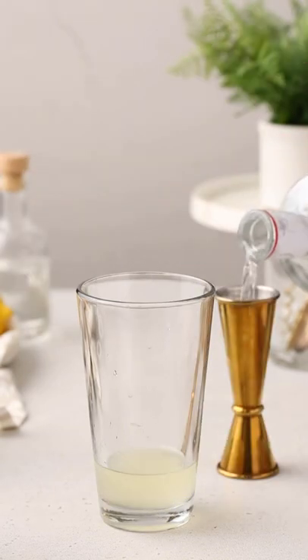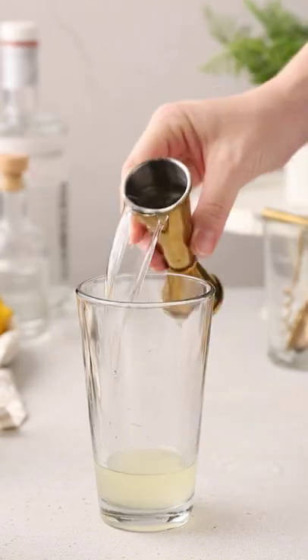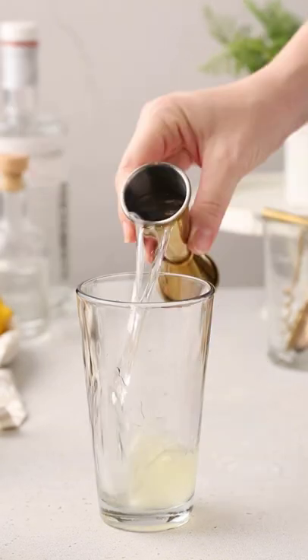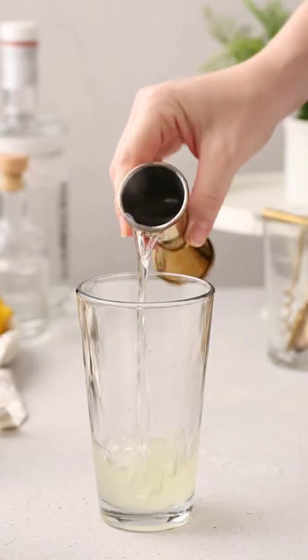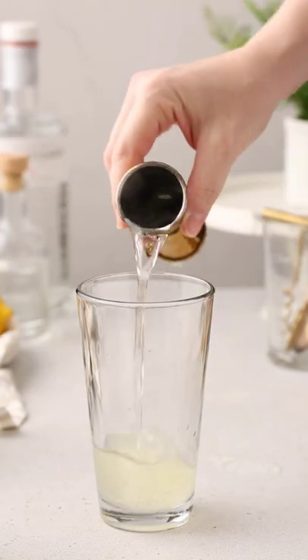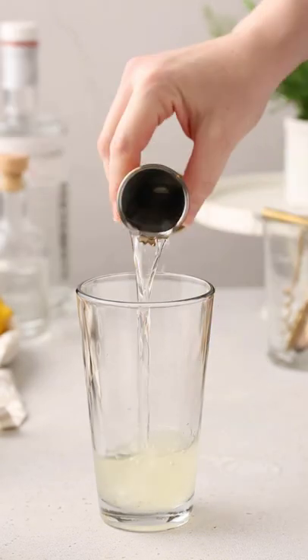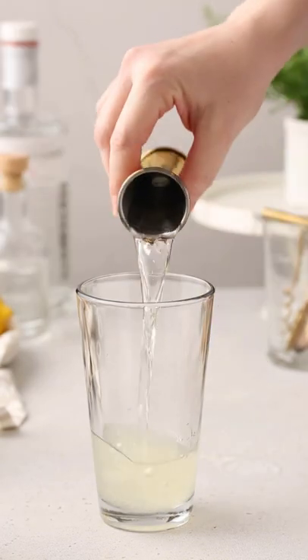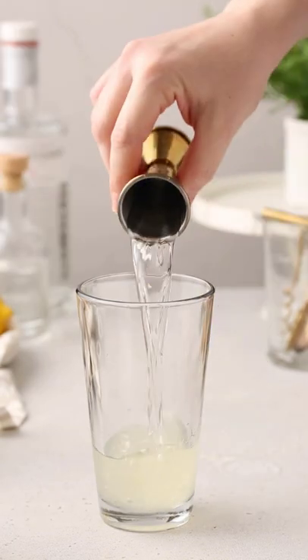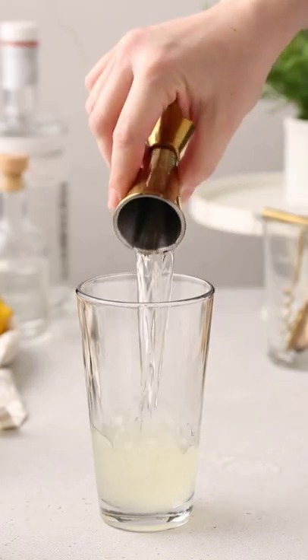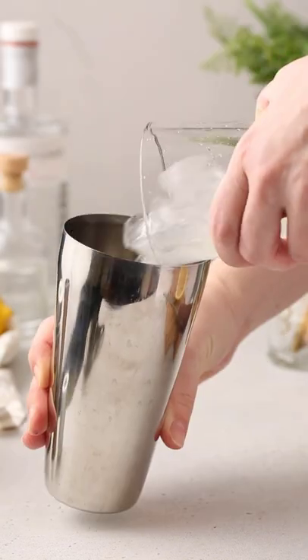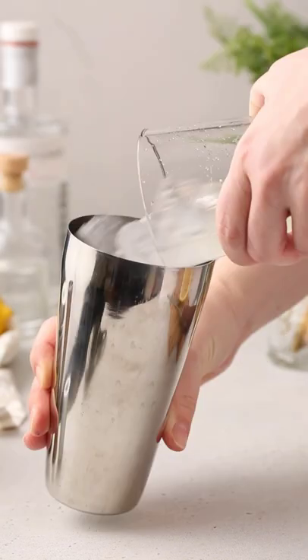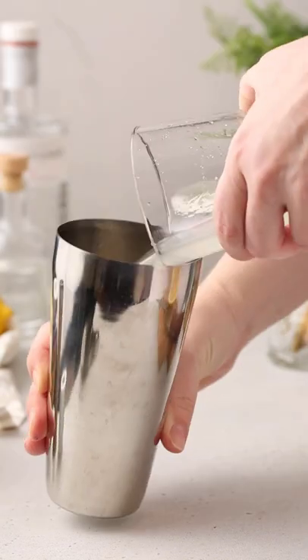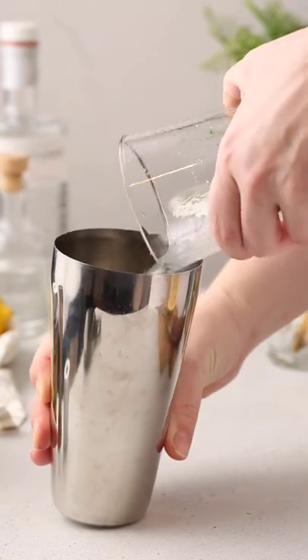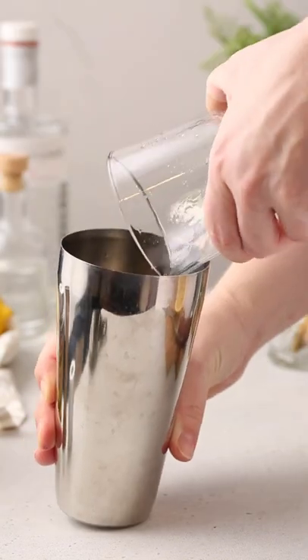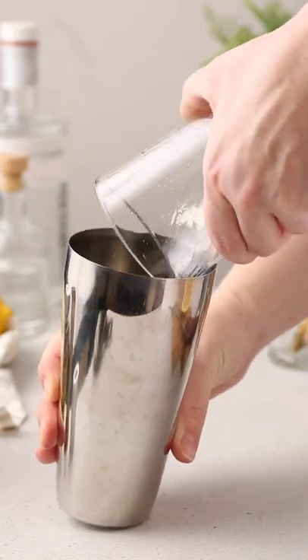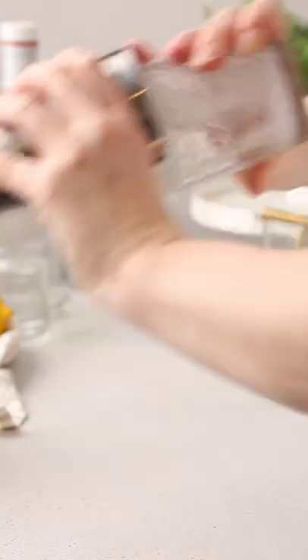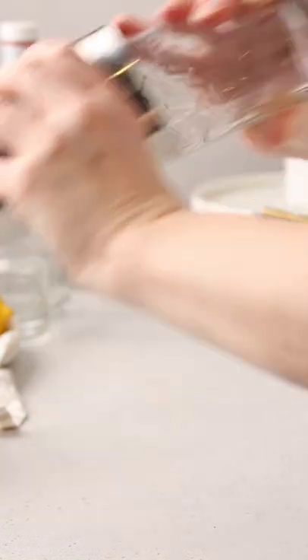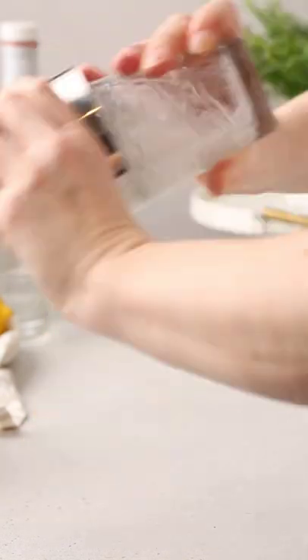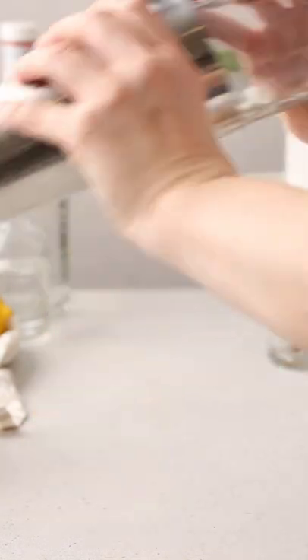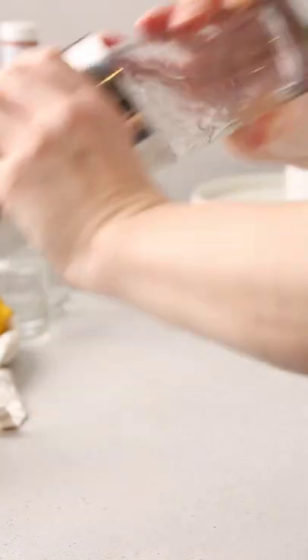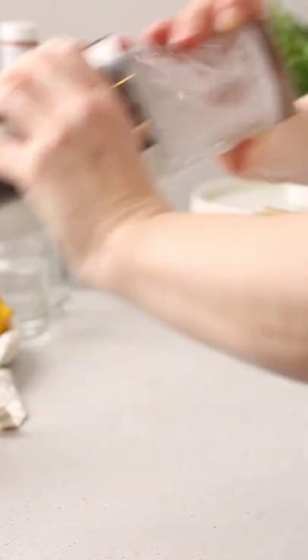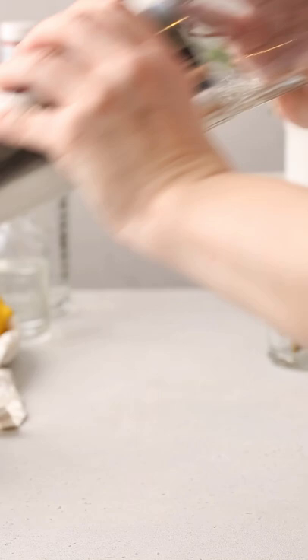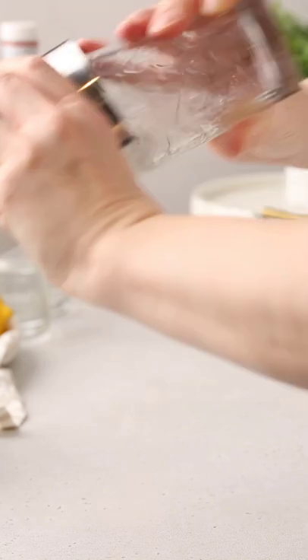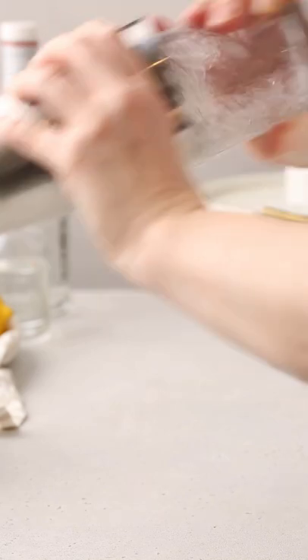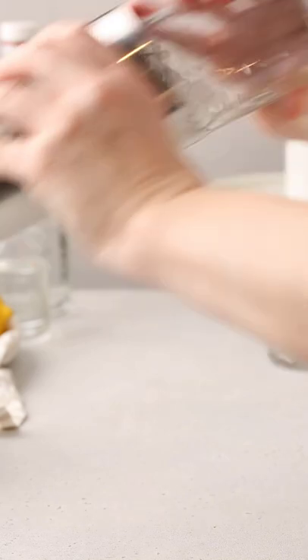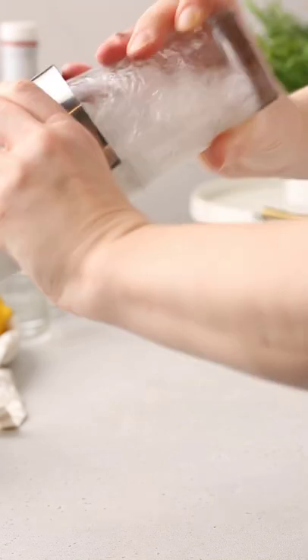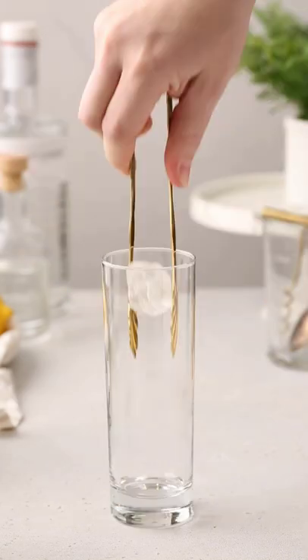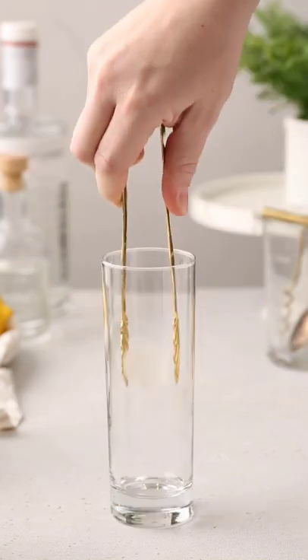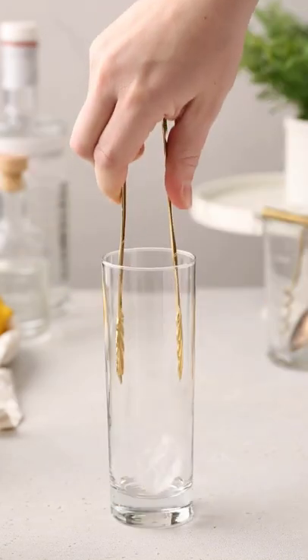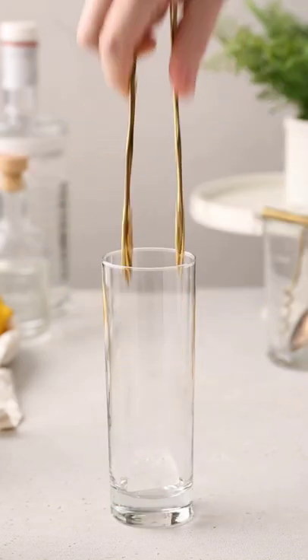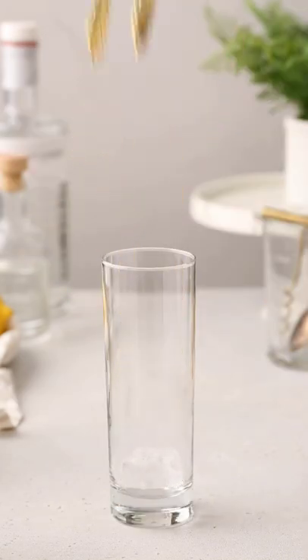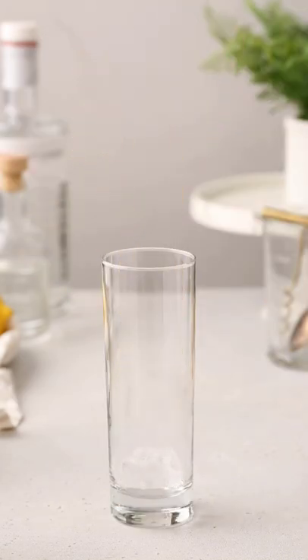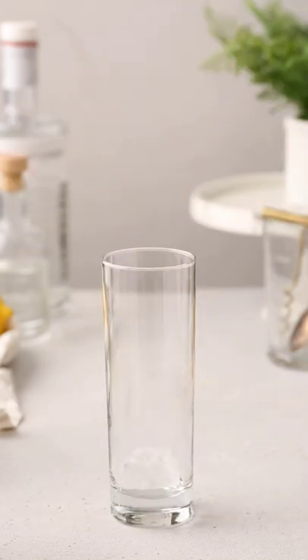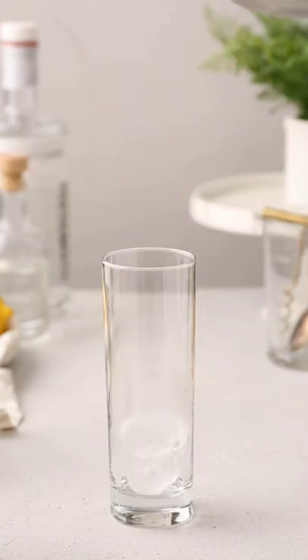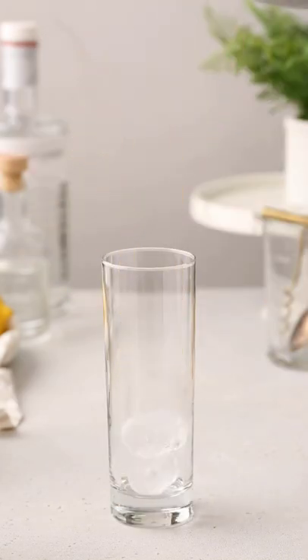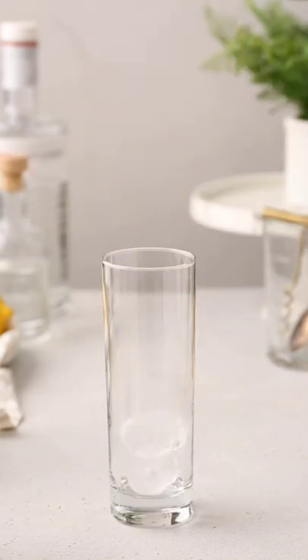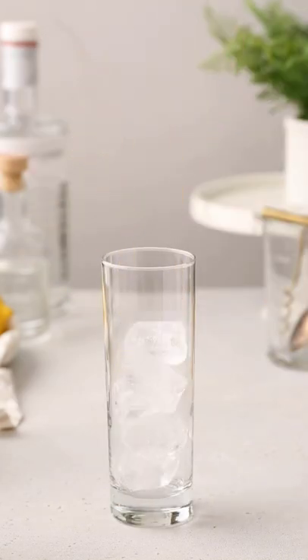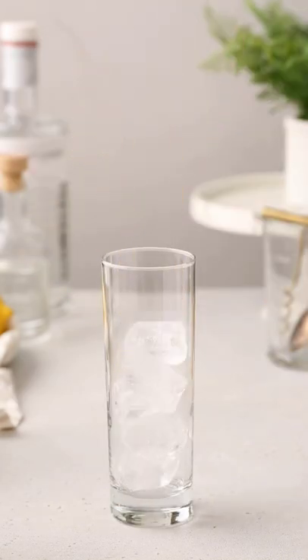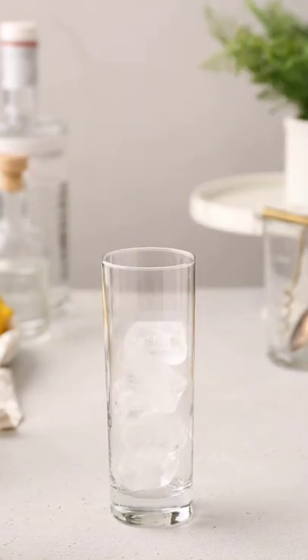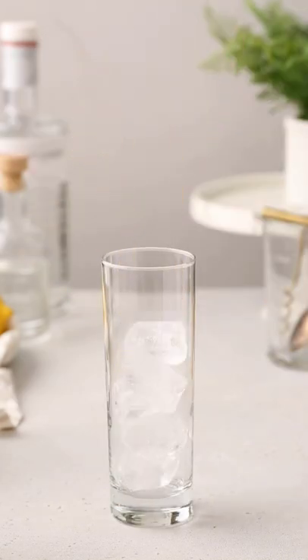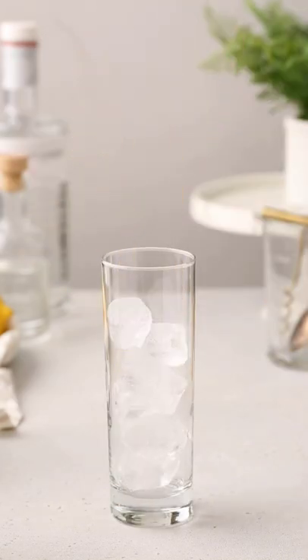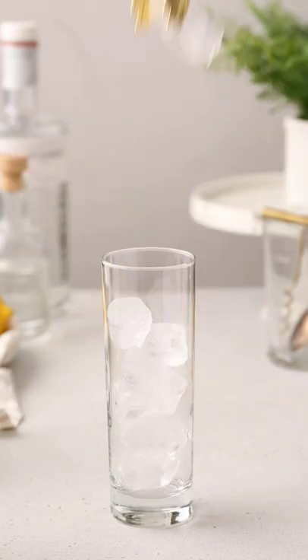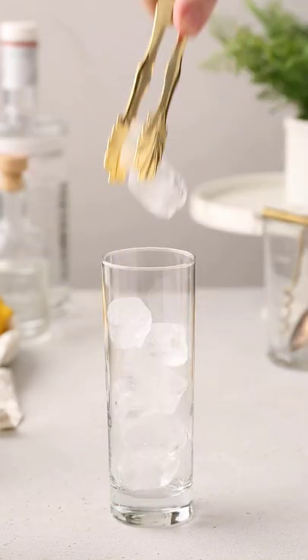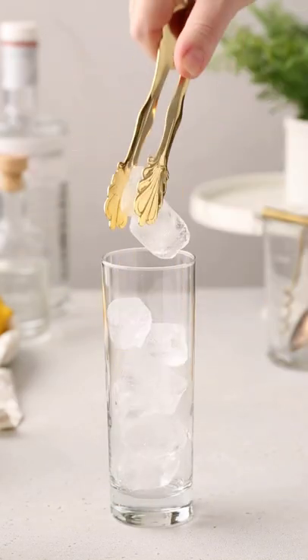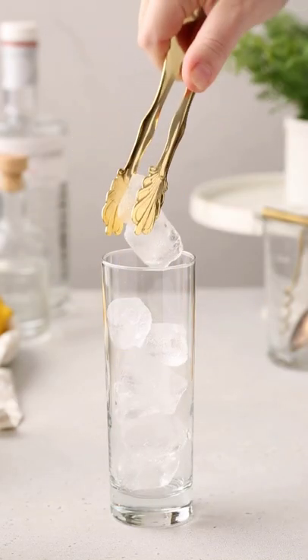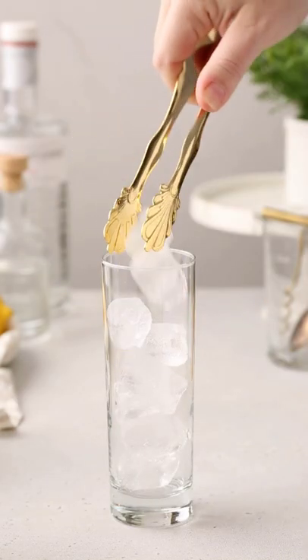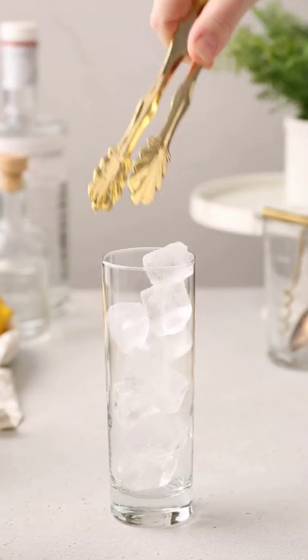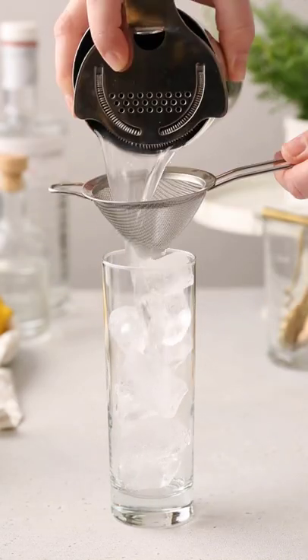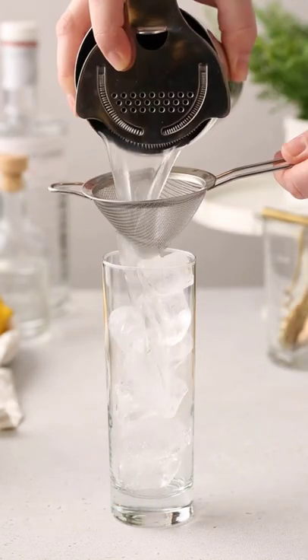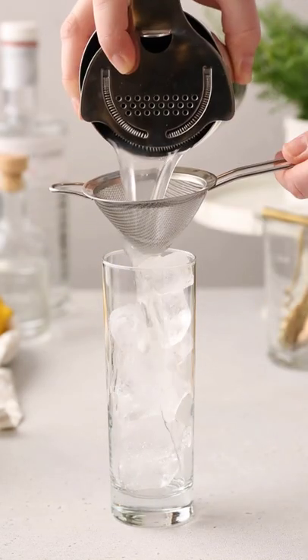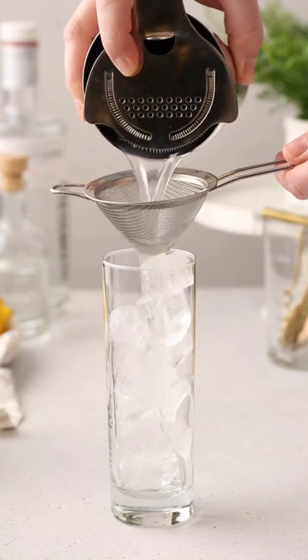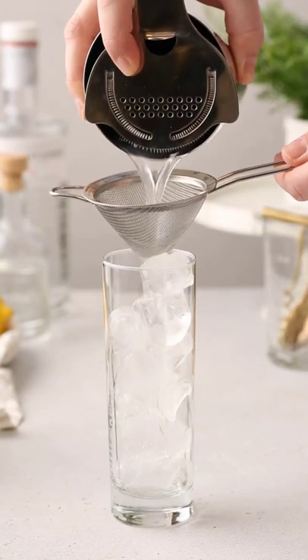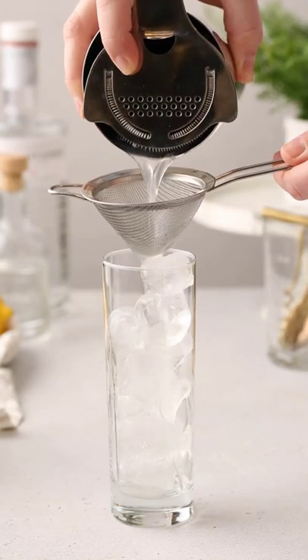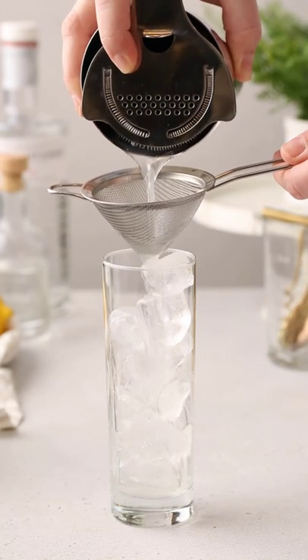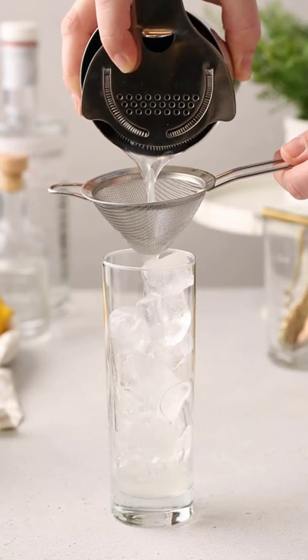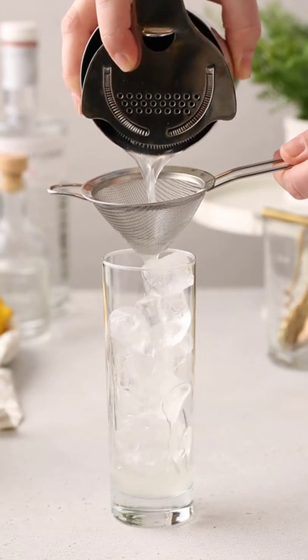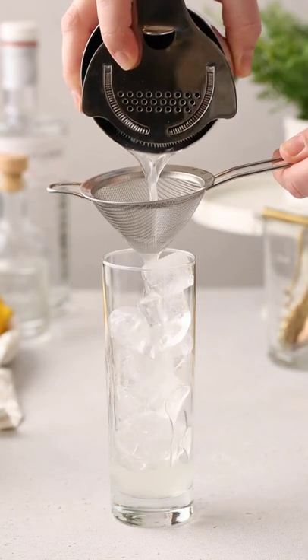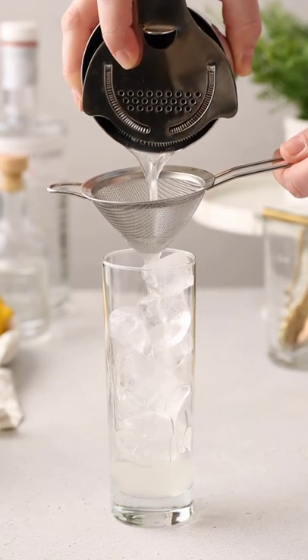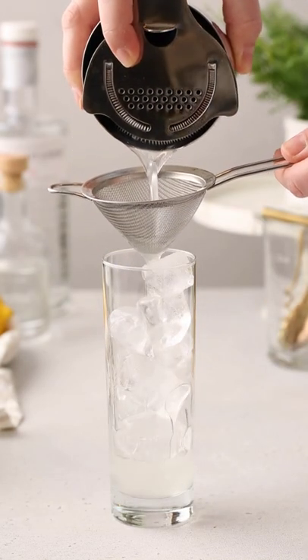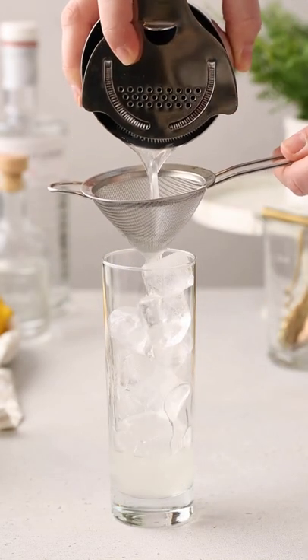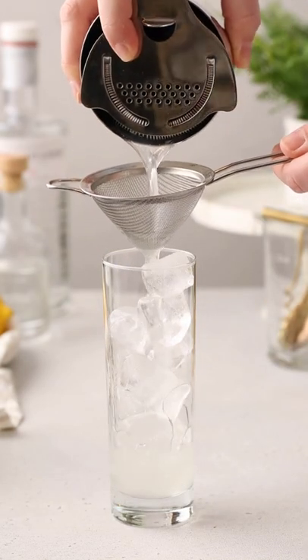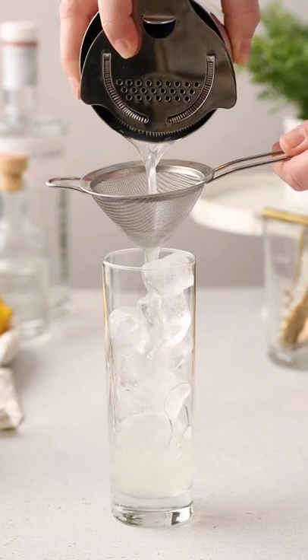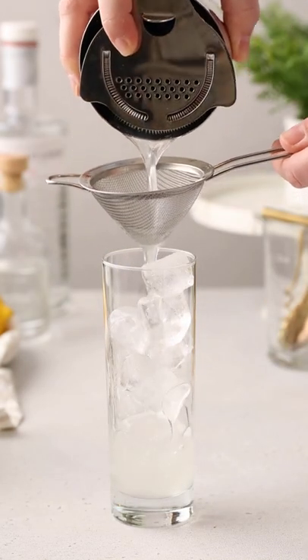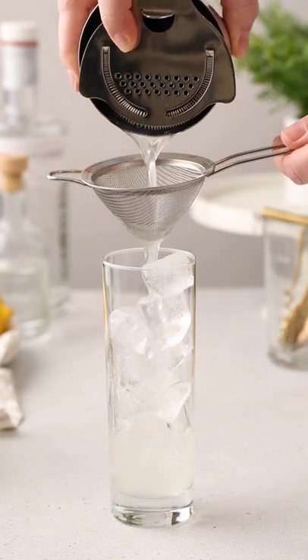Shake everything up with ice and get your serving glass ready by filling it up with fresh ice. It's traditionally served in a highball glass.